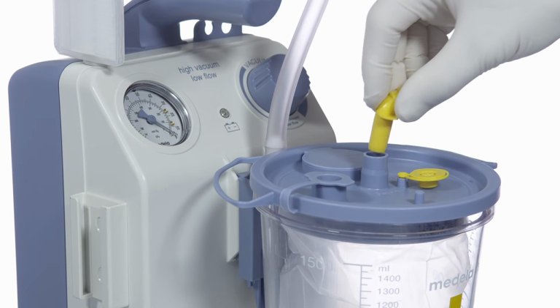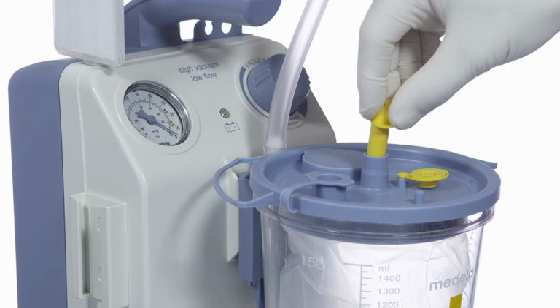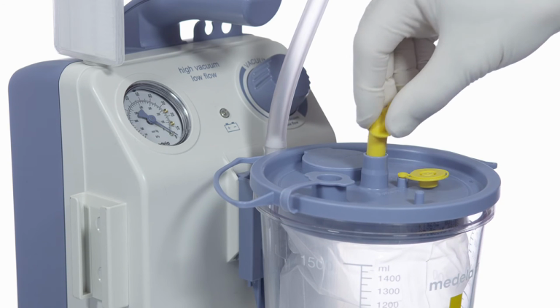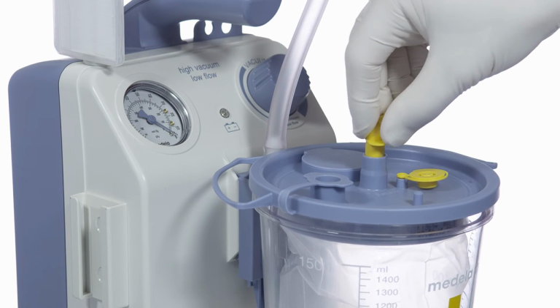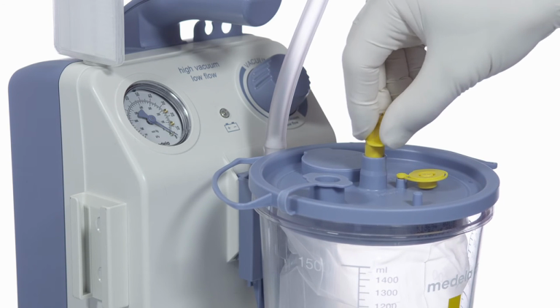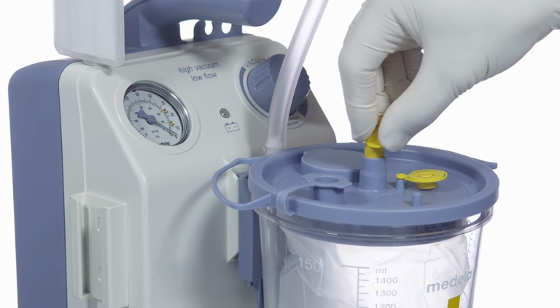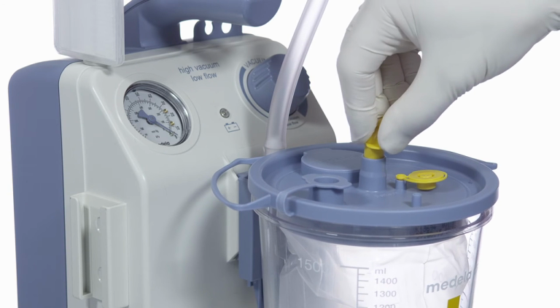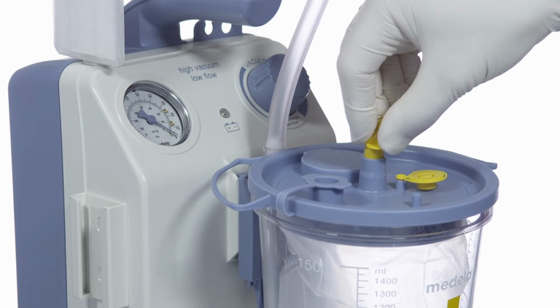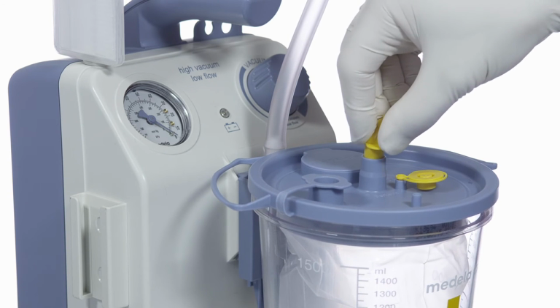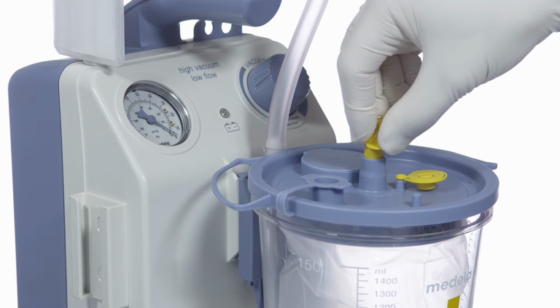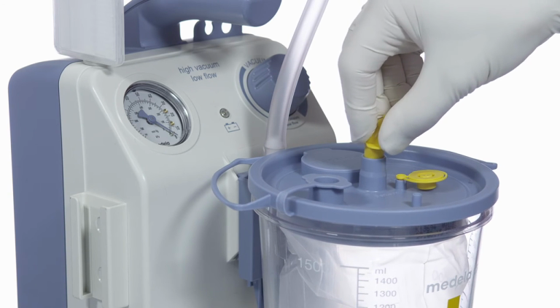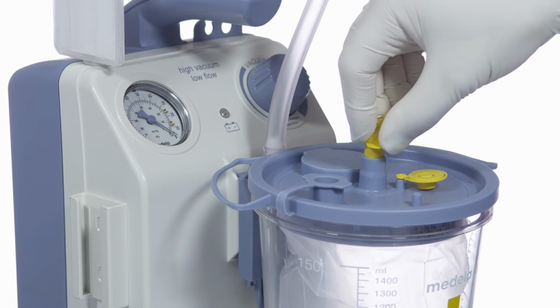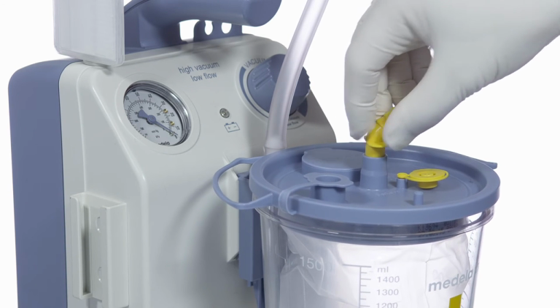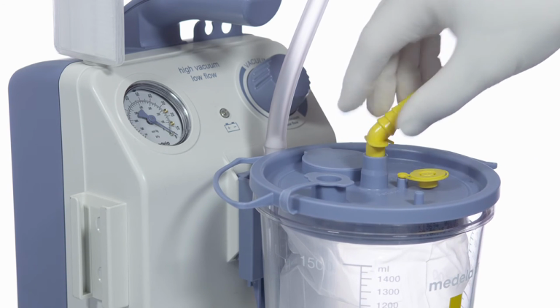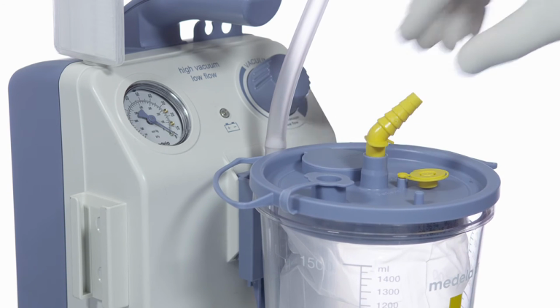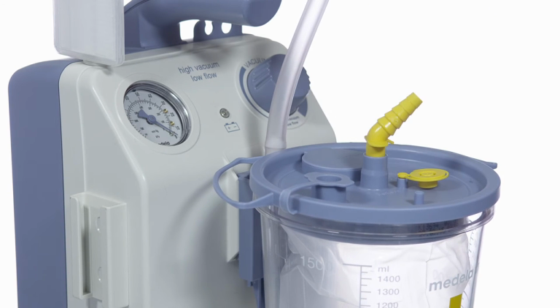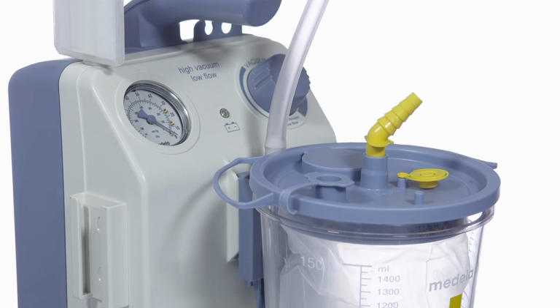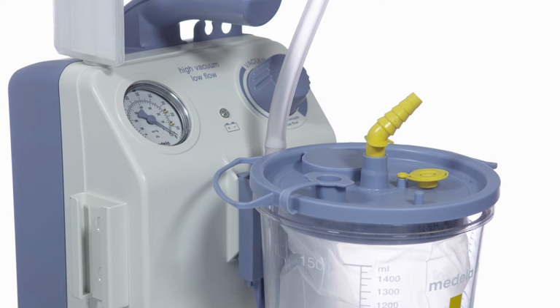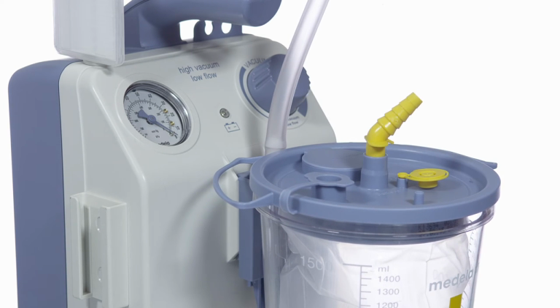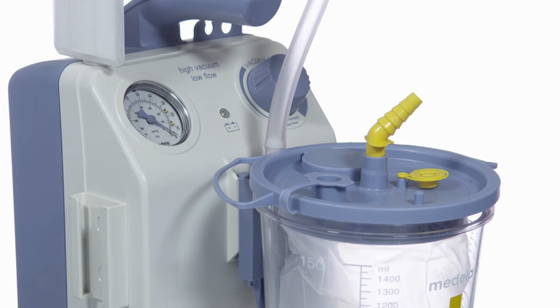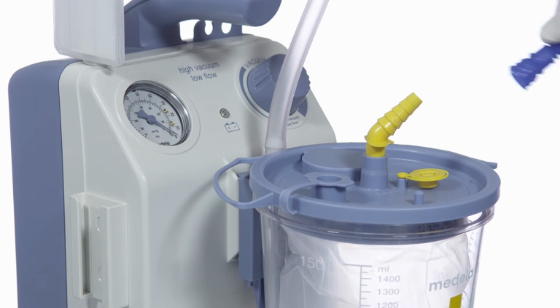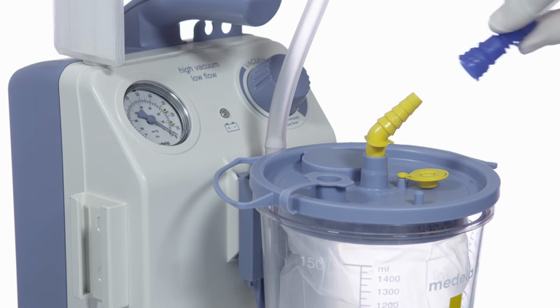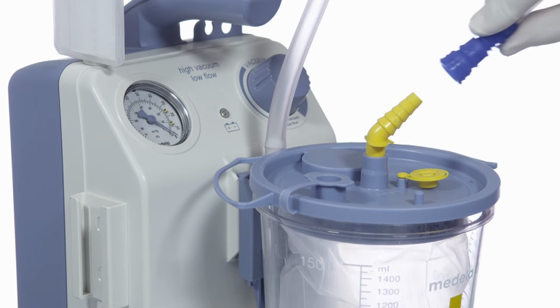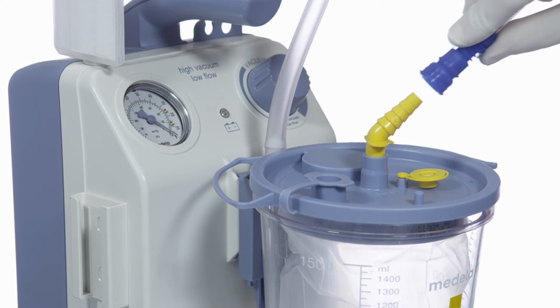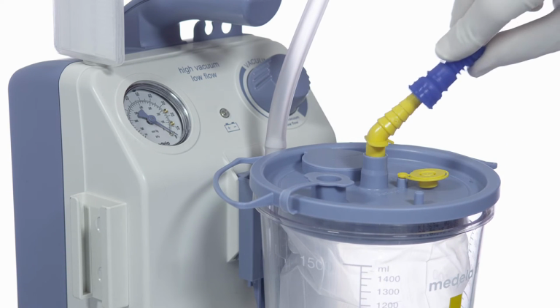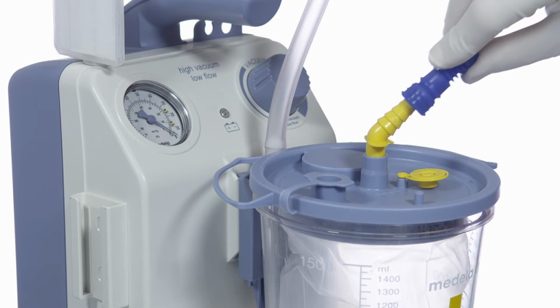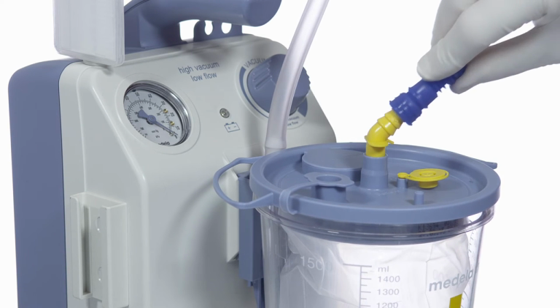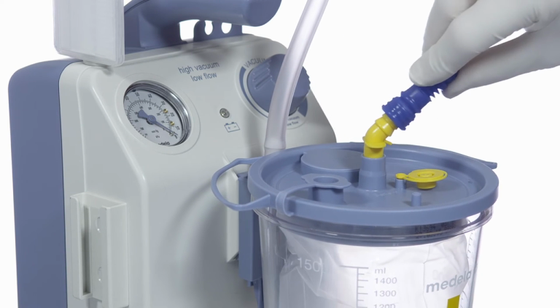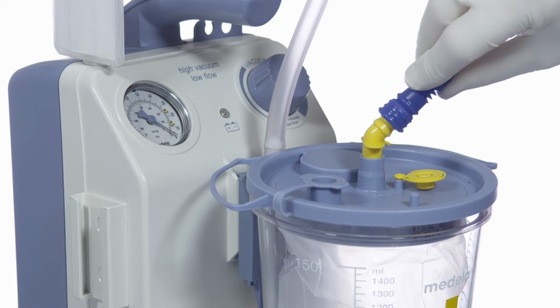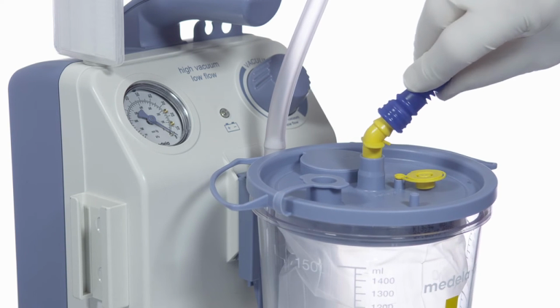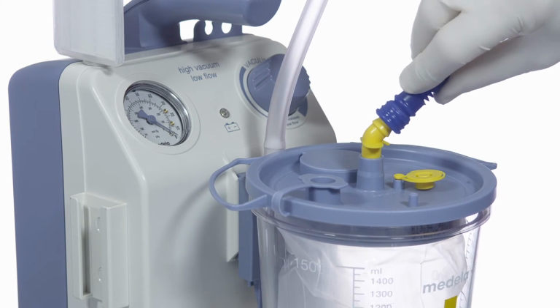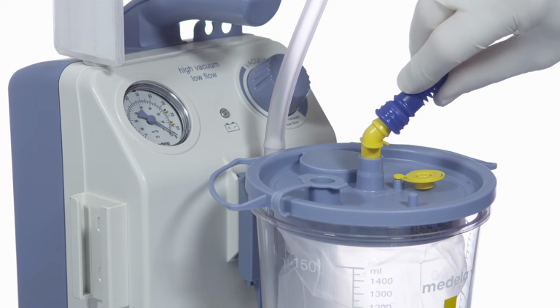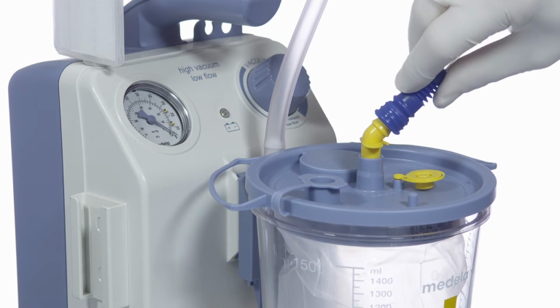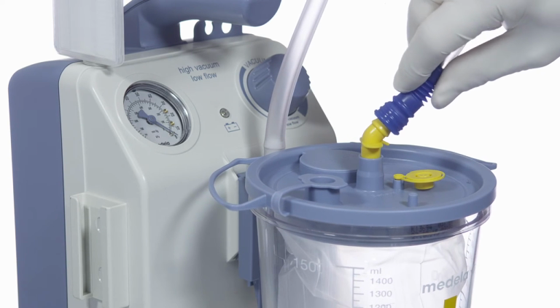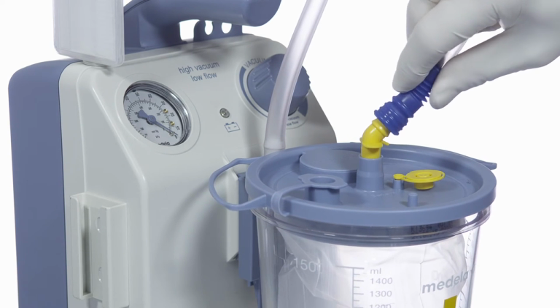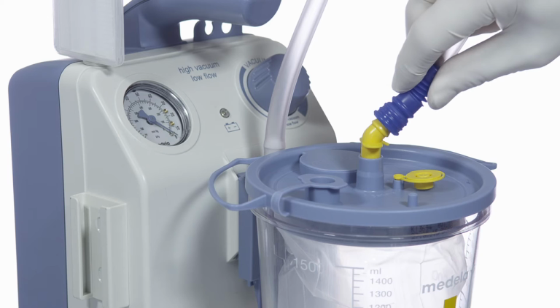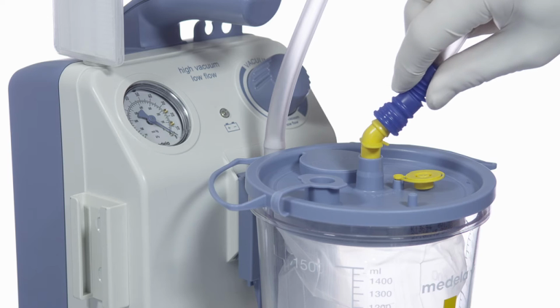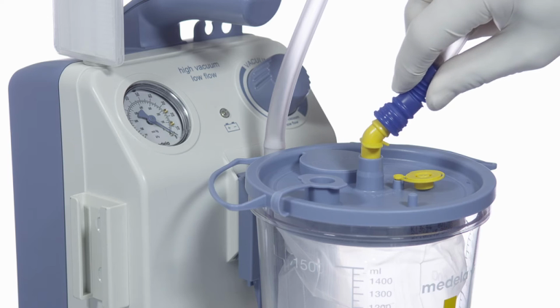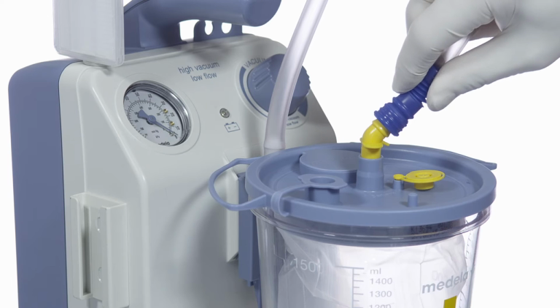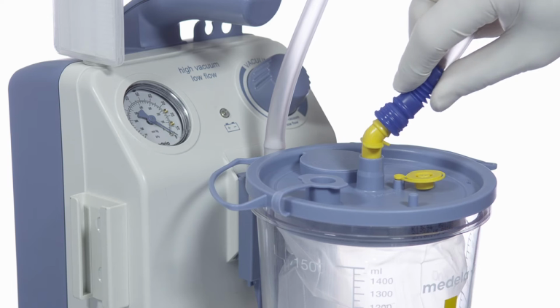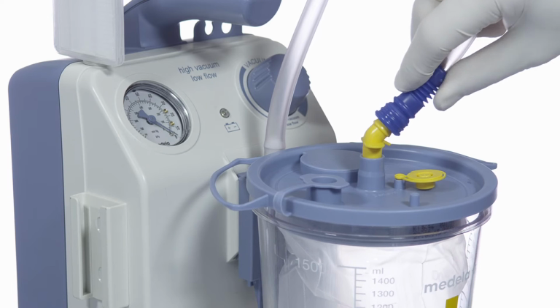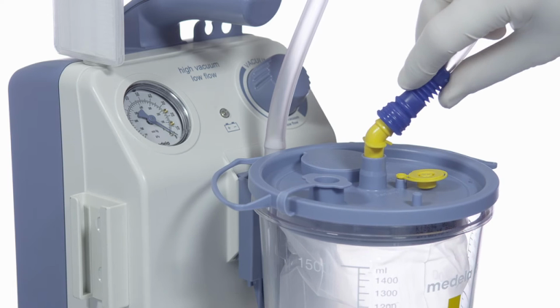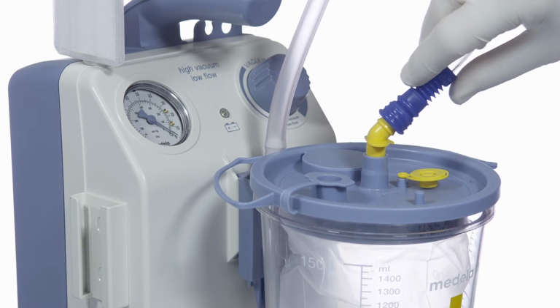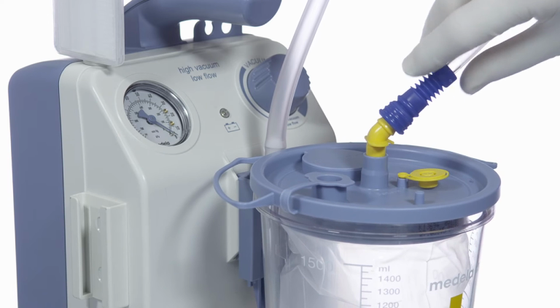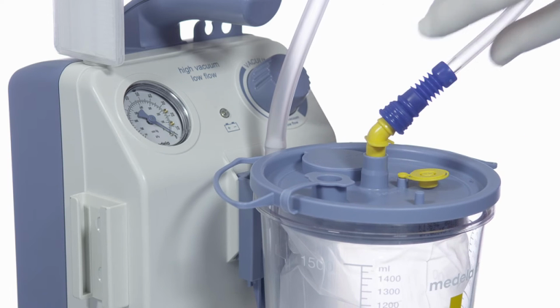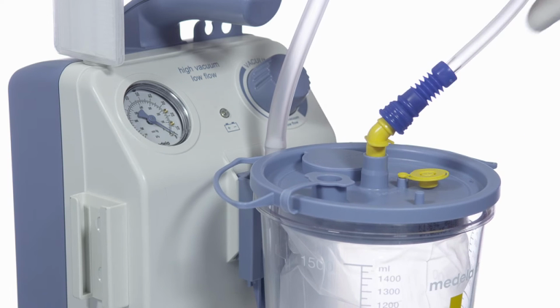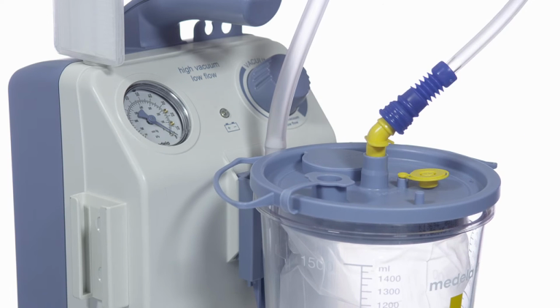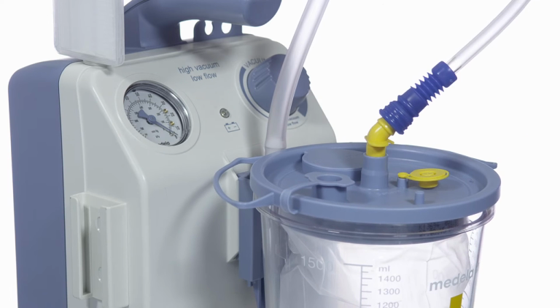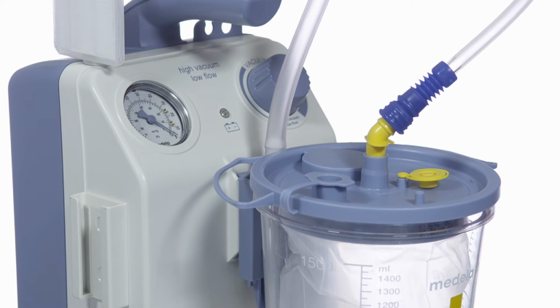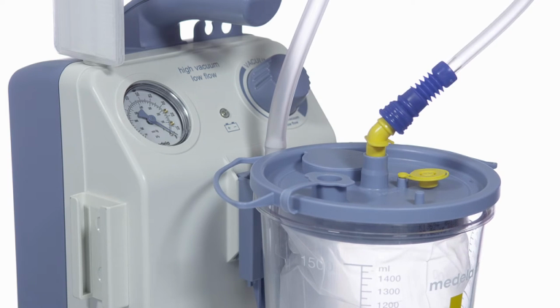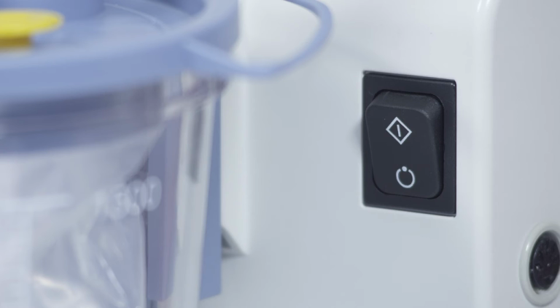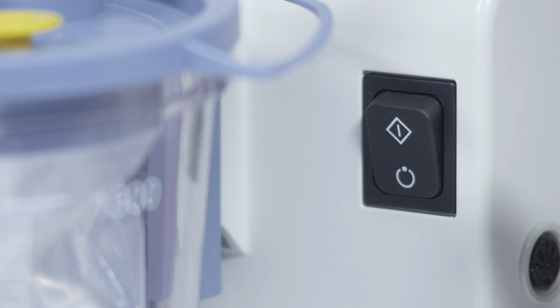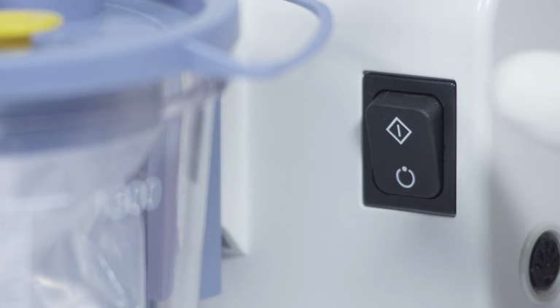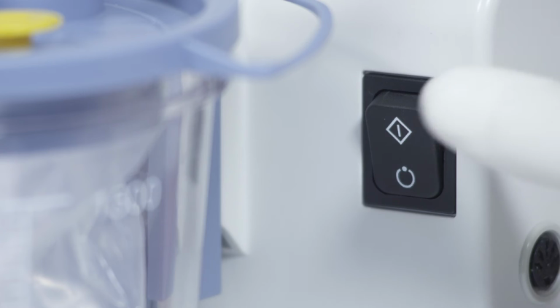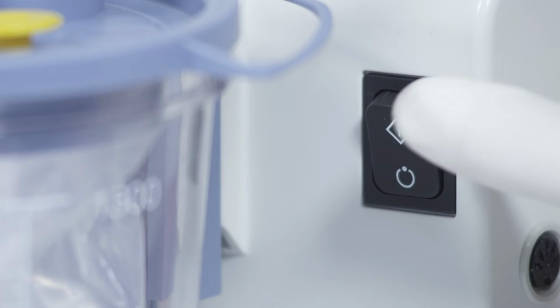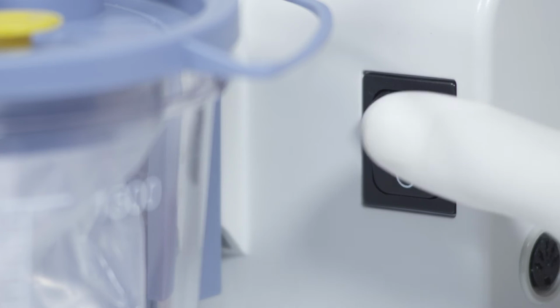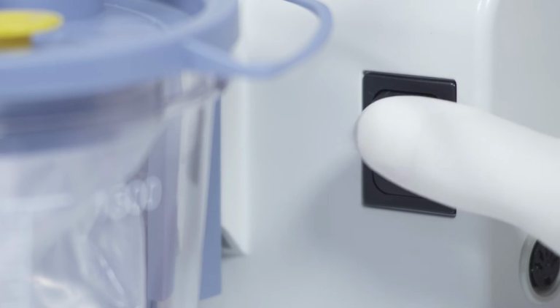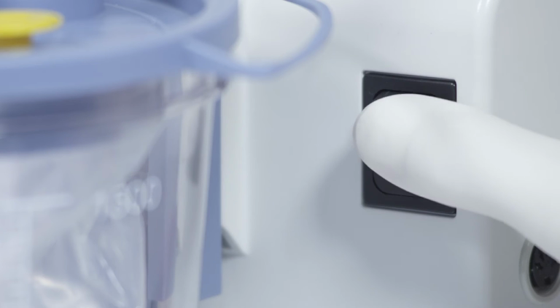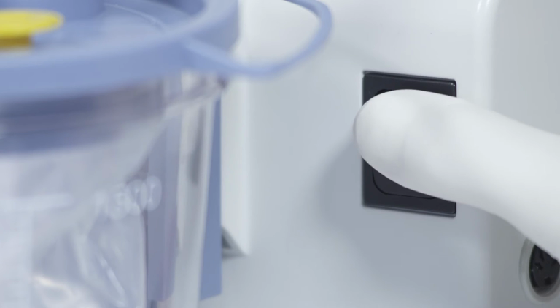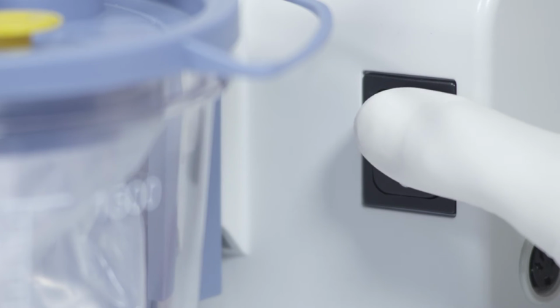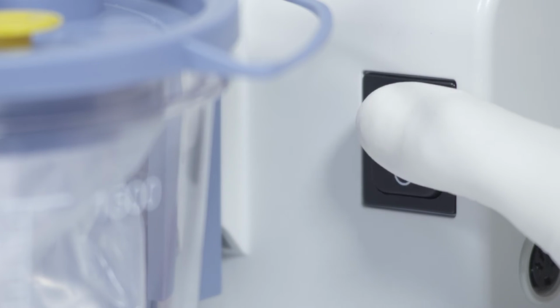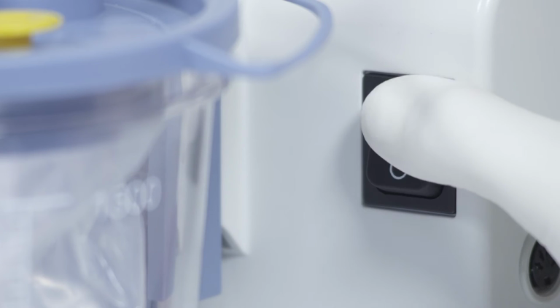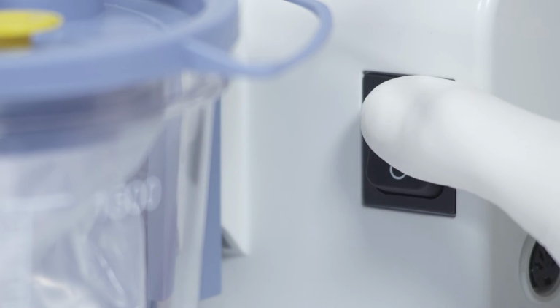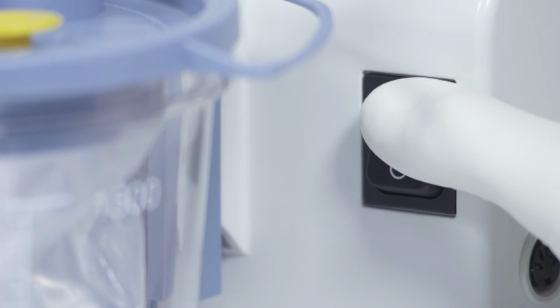Attach the patient tubing to the lid of the jar. Switch the device on.